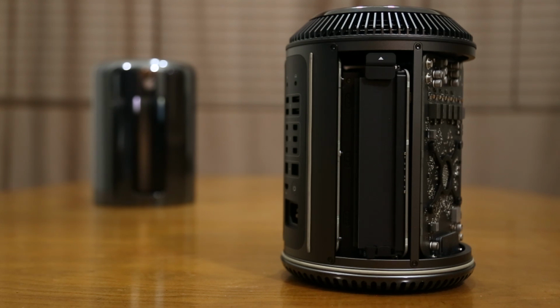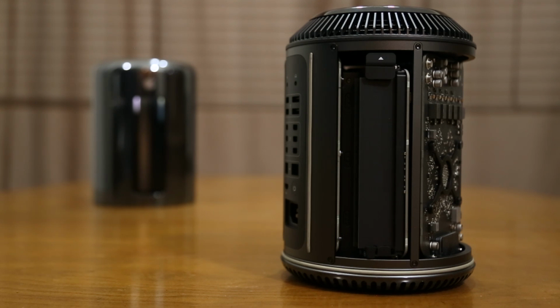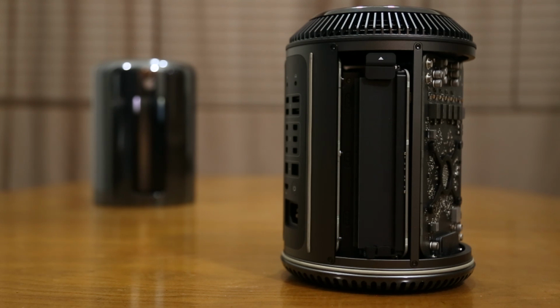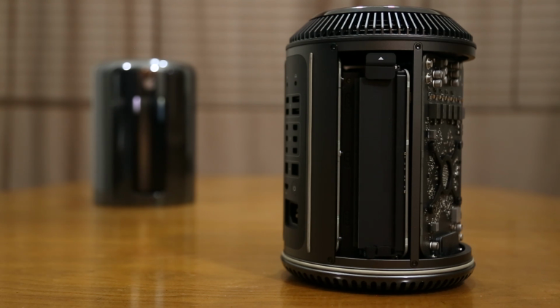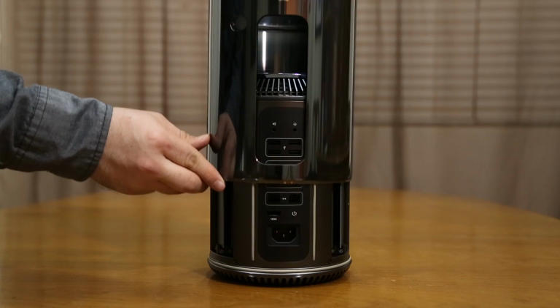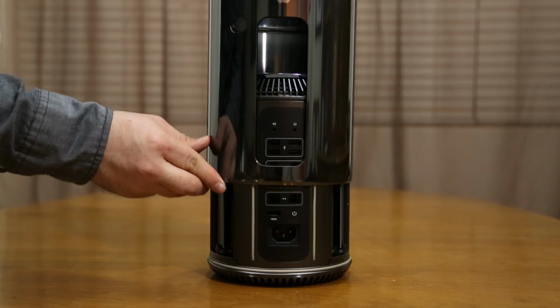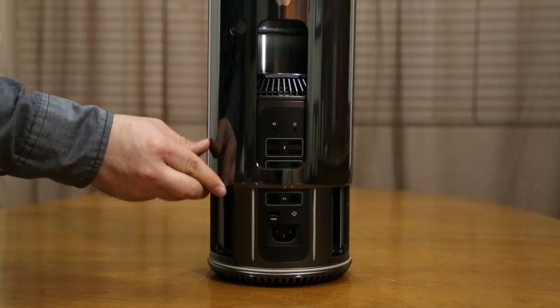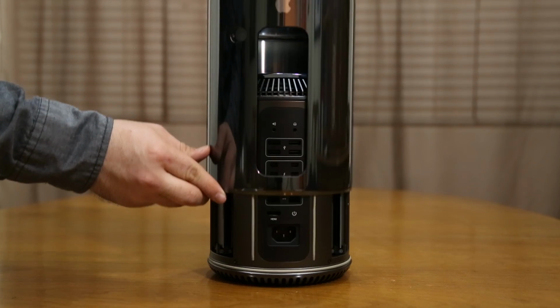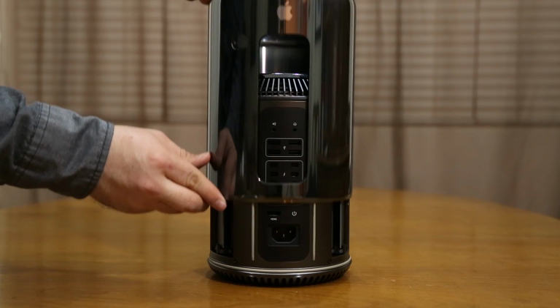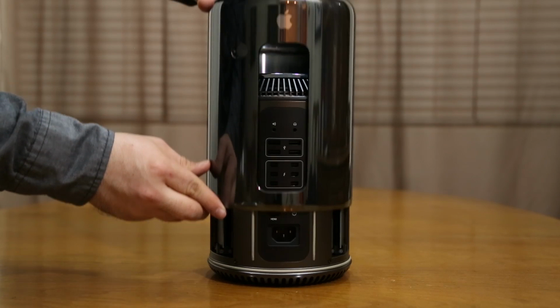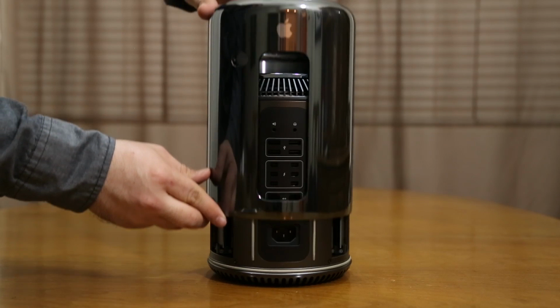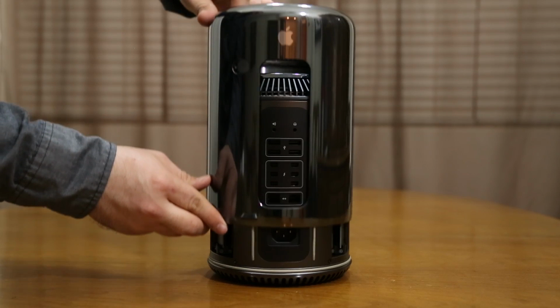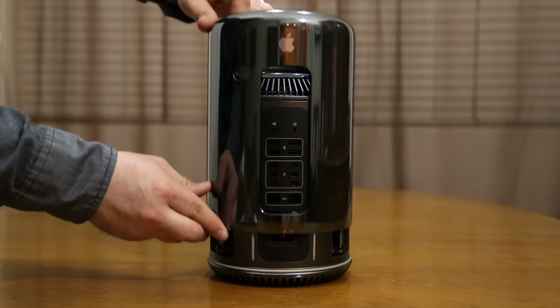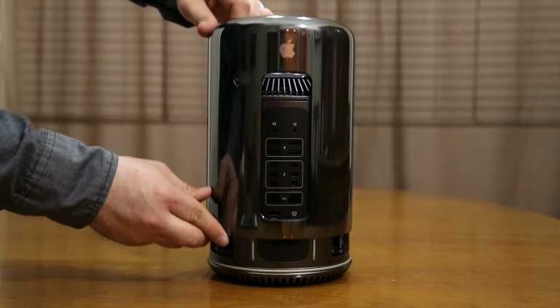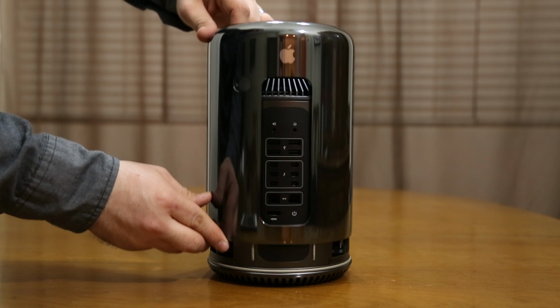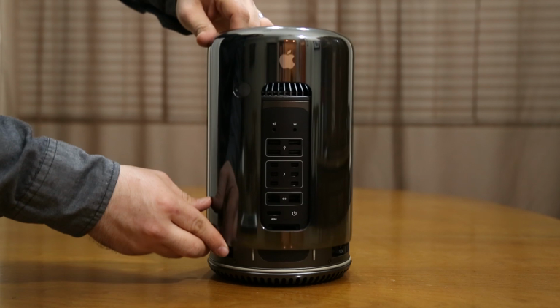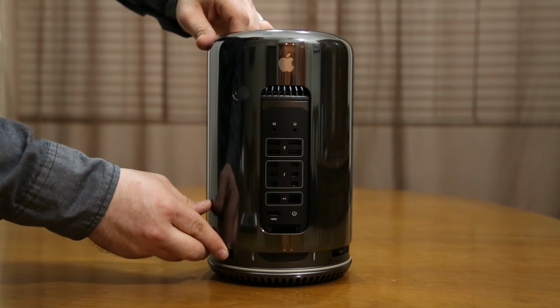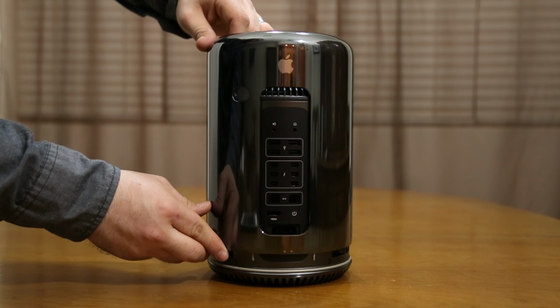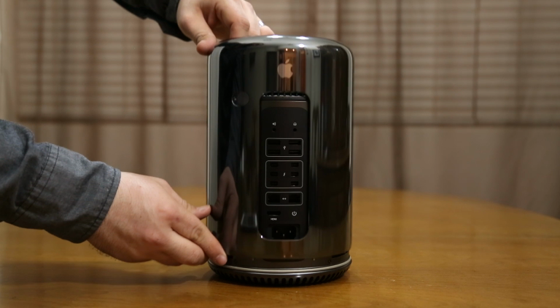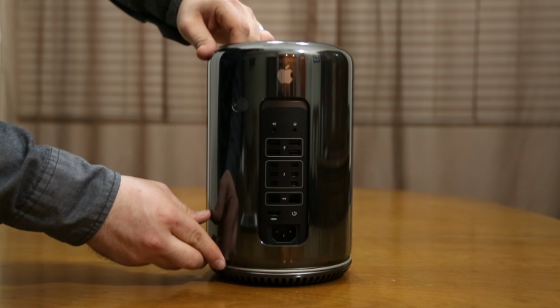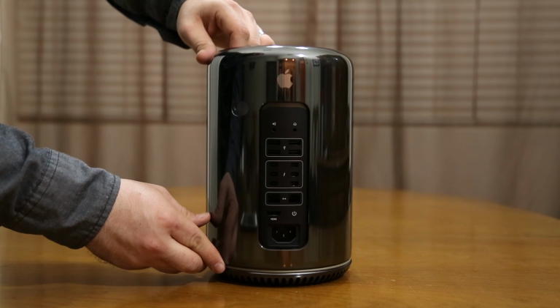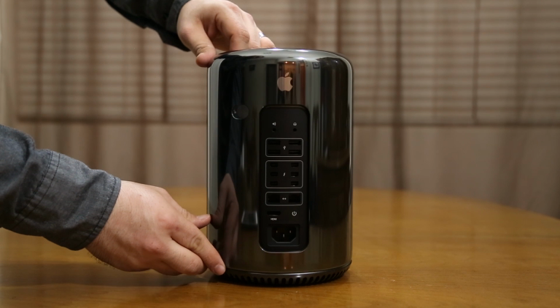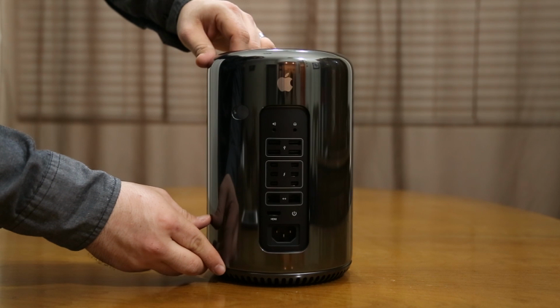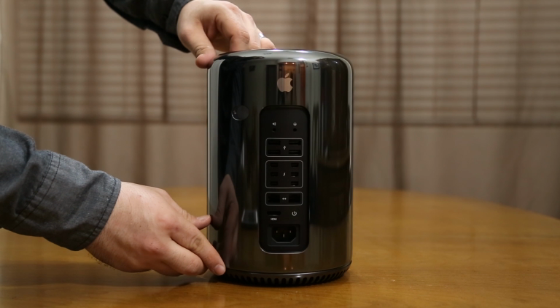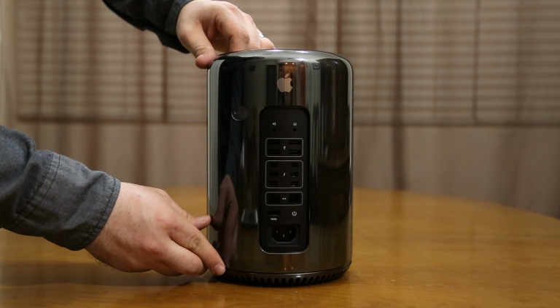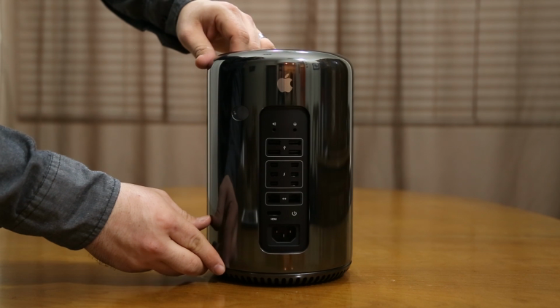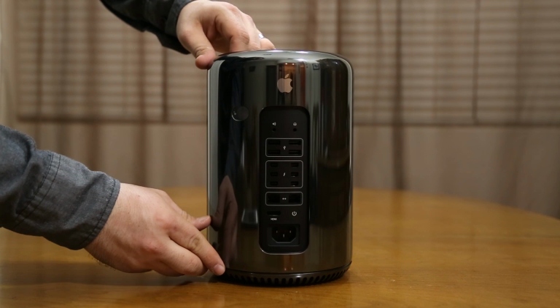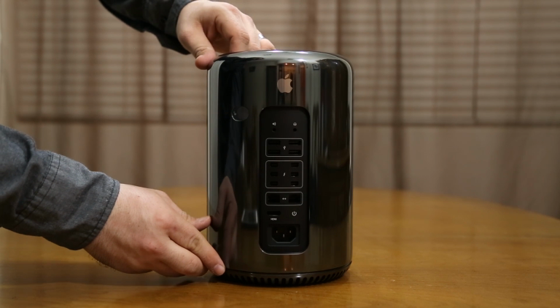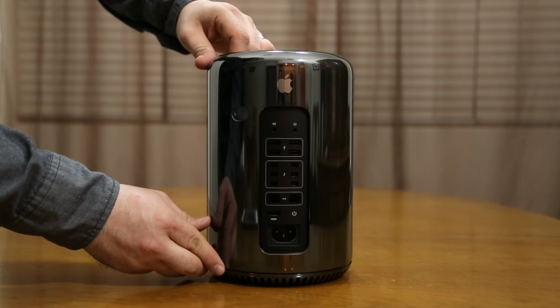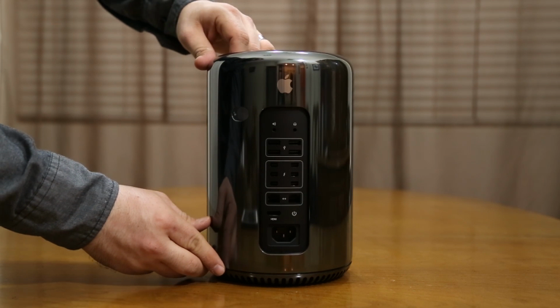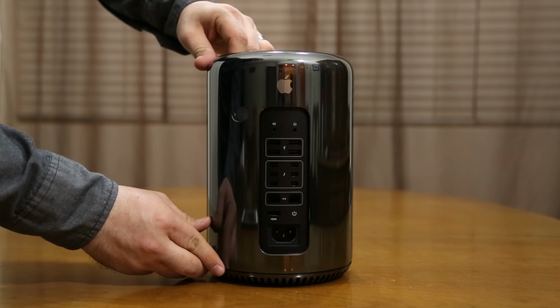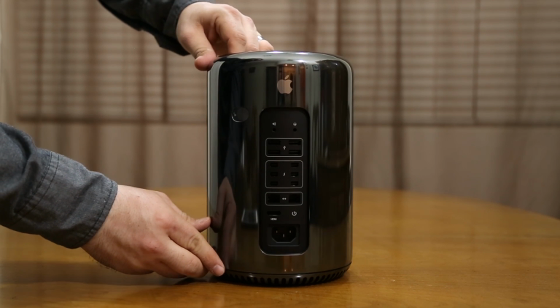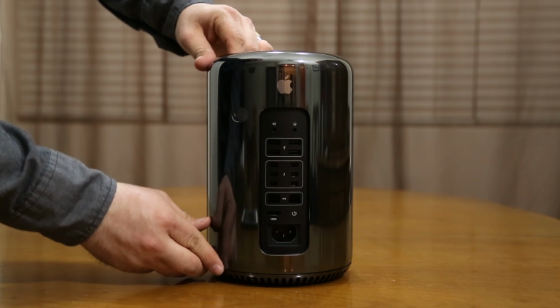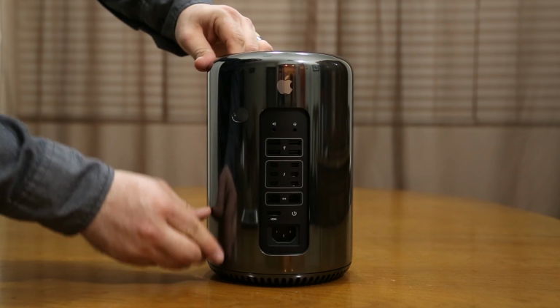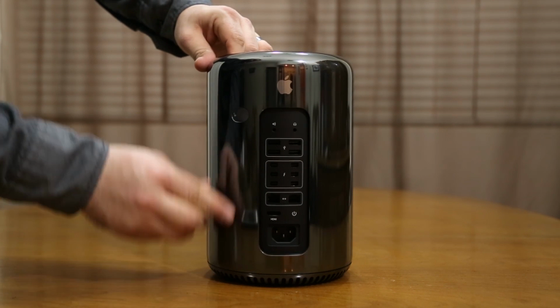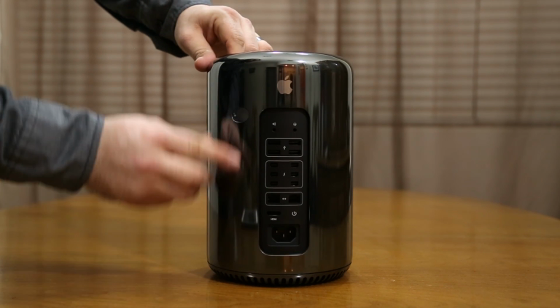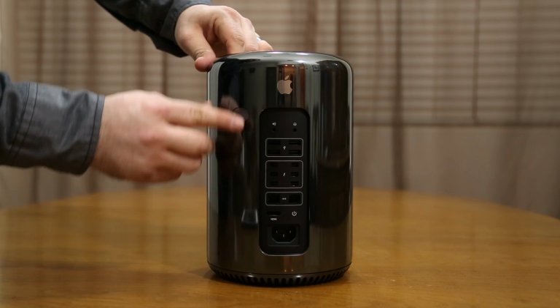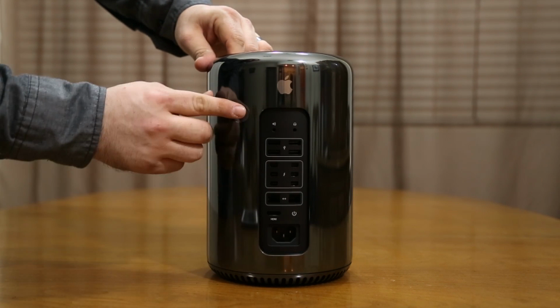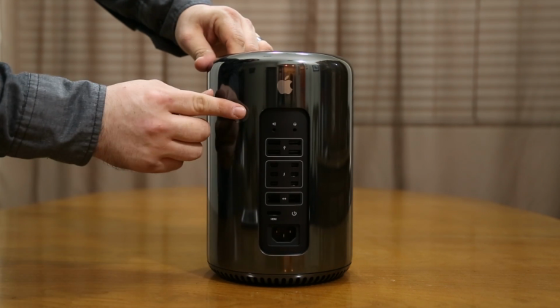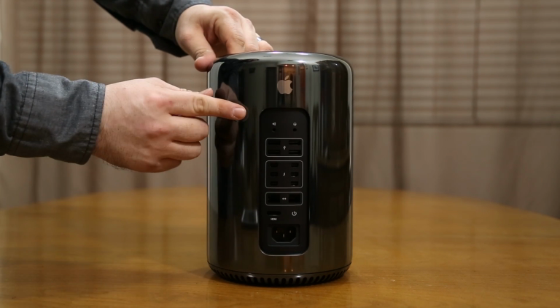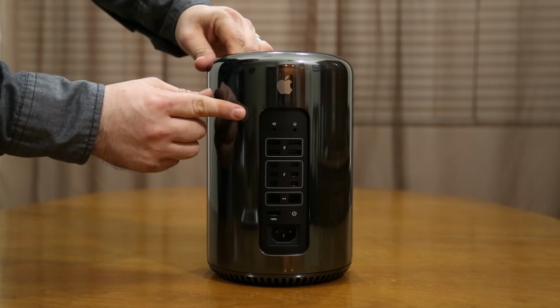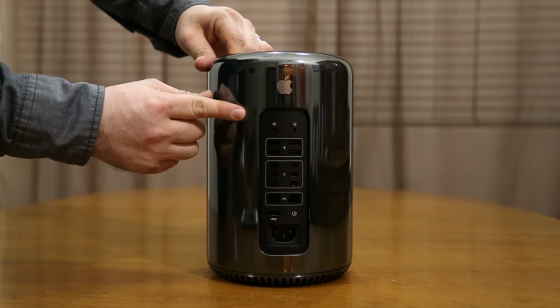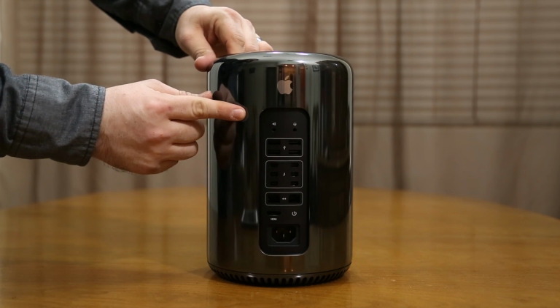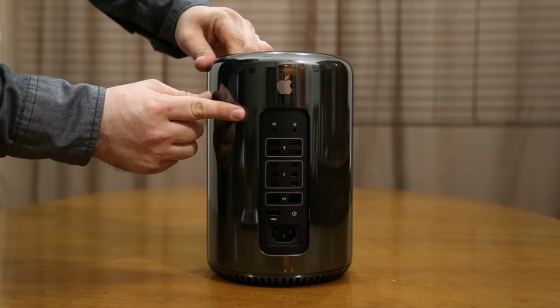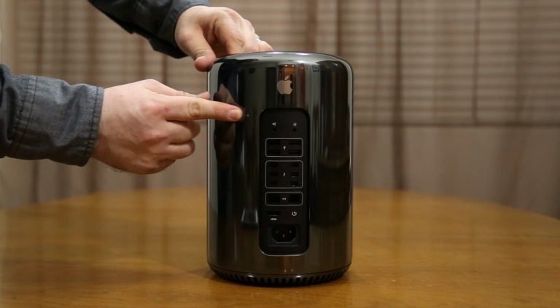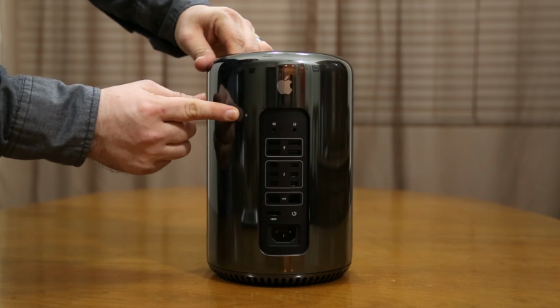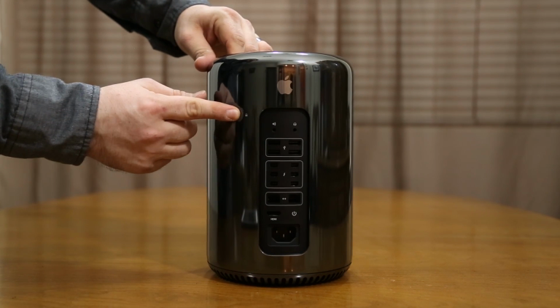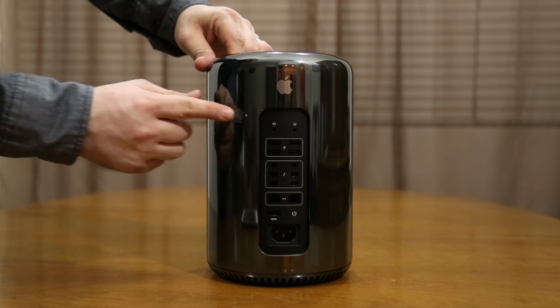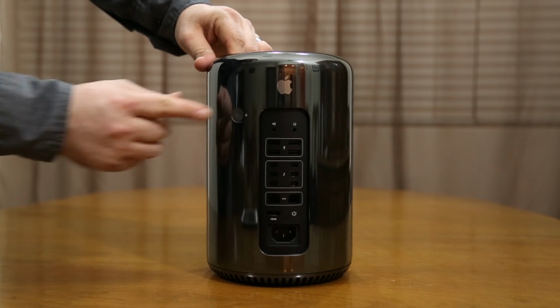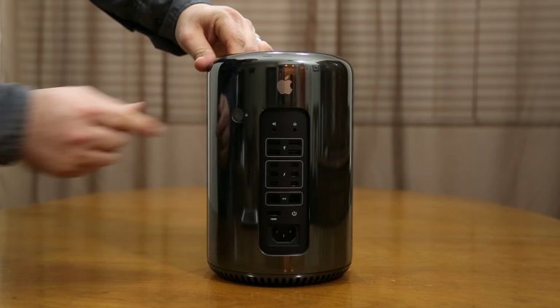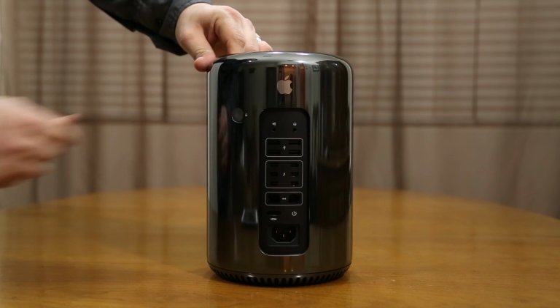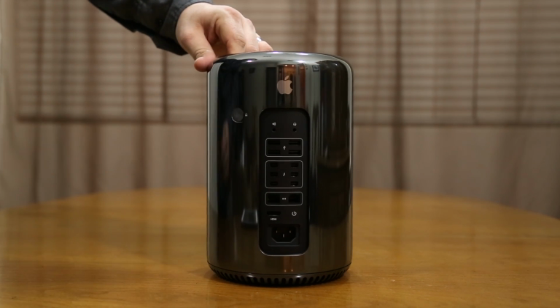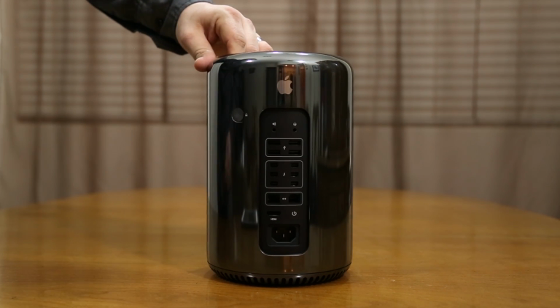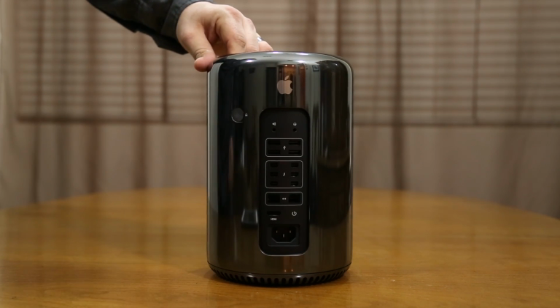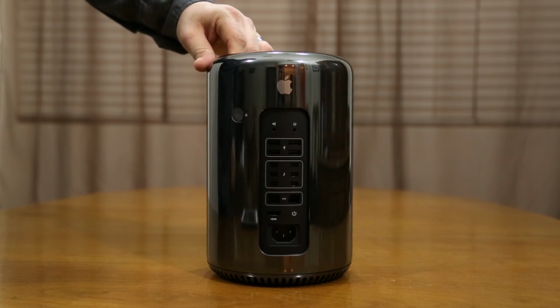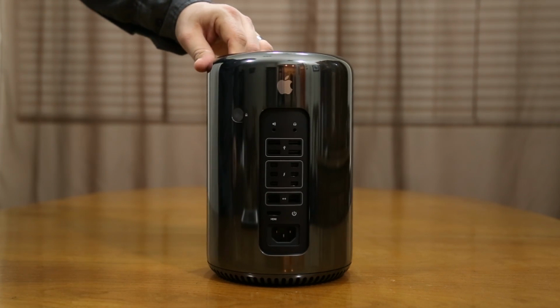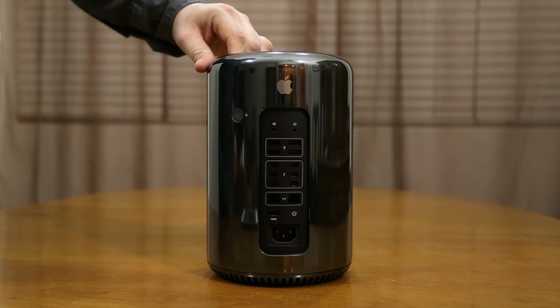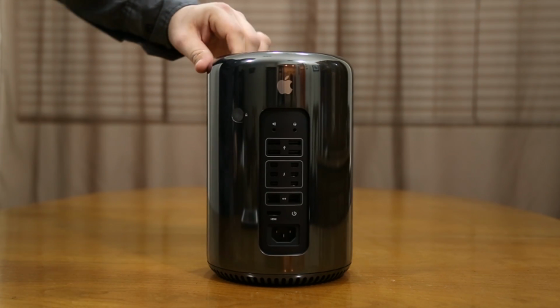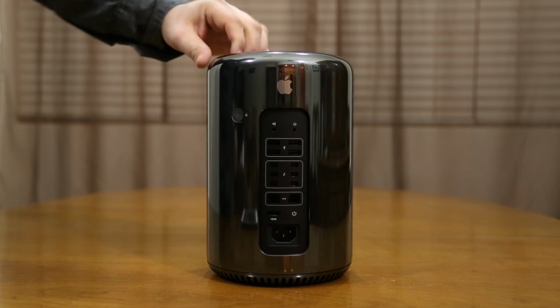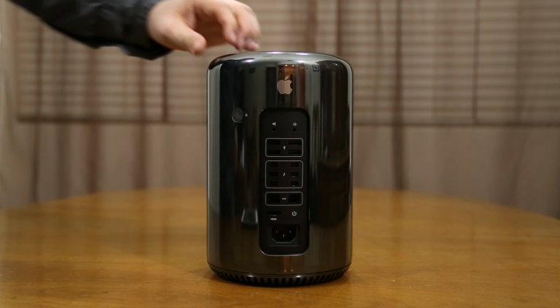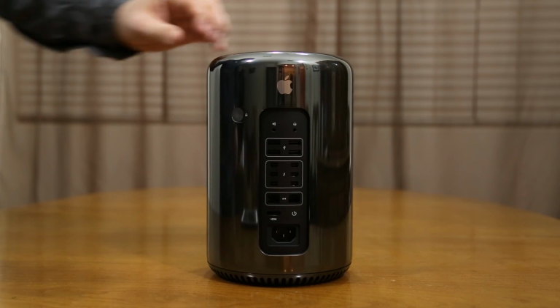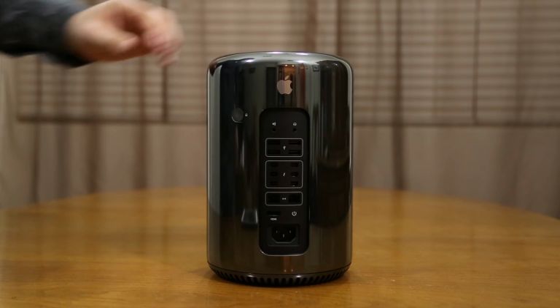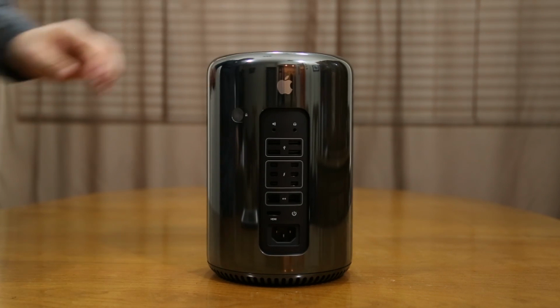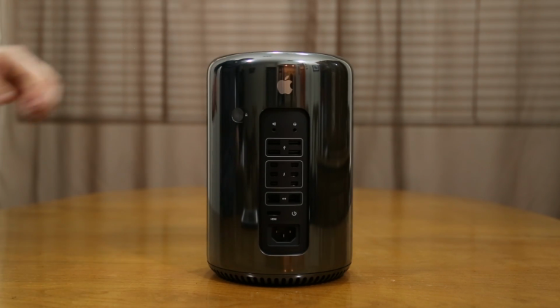And just as easy as it came off, you can slide the casing right back on and lock that switch, and you are all set and ready to go.